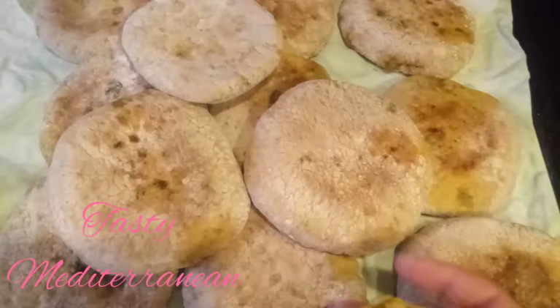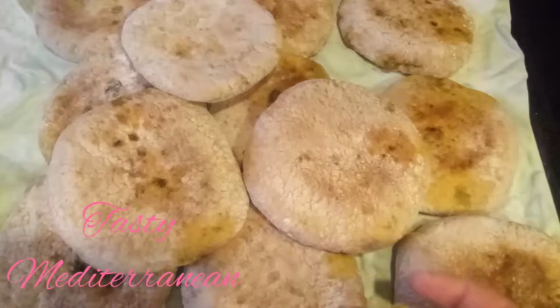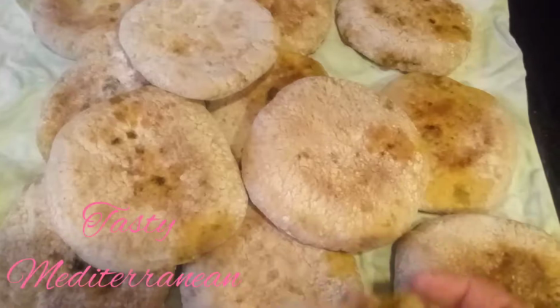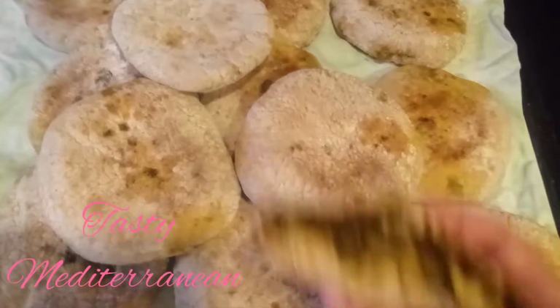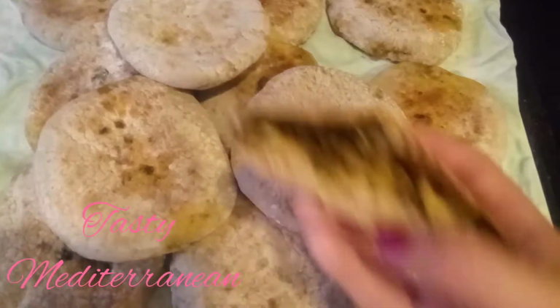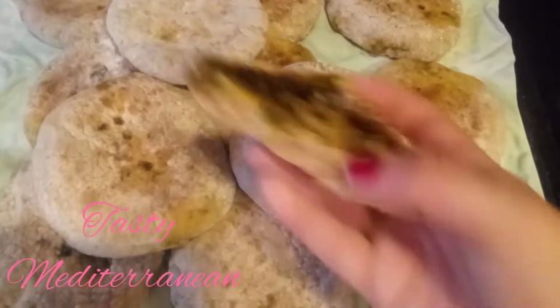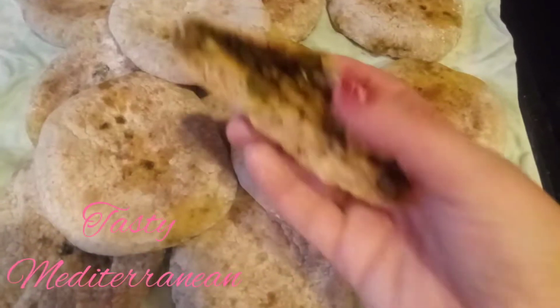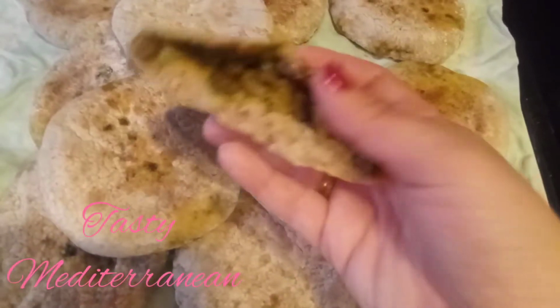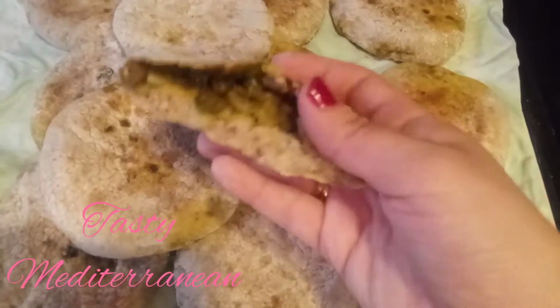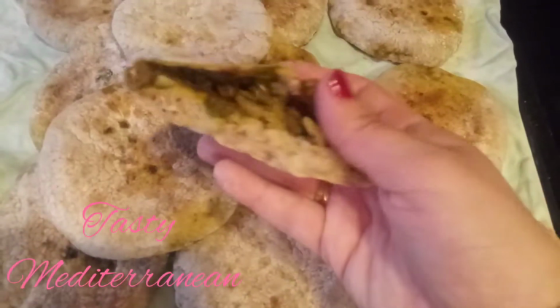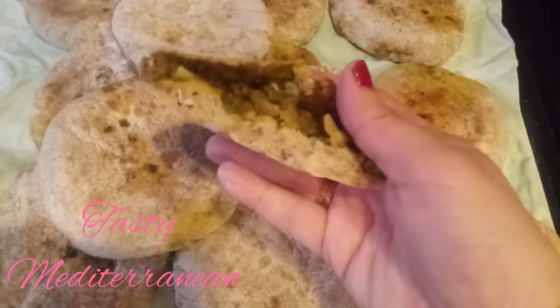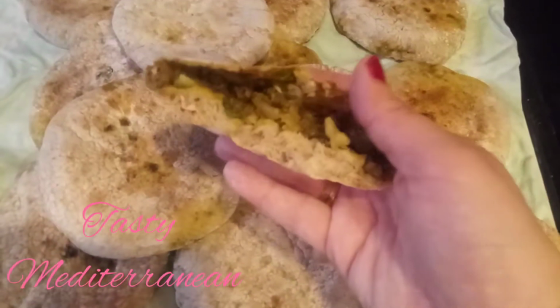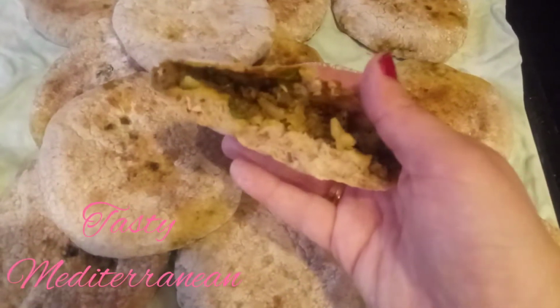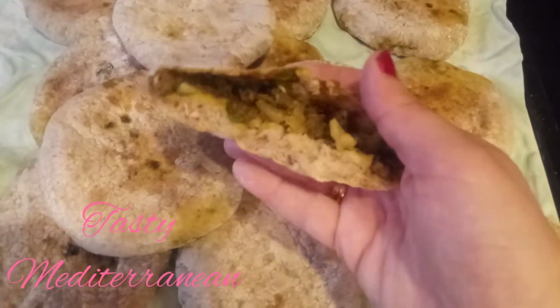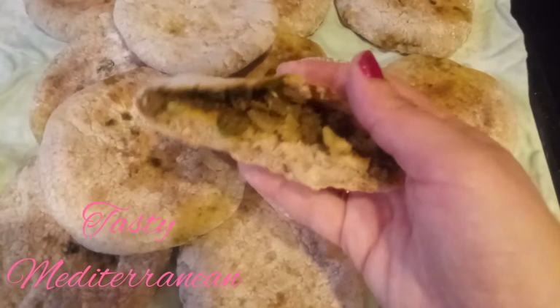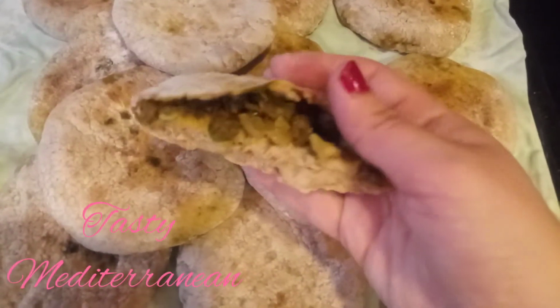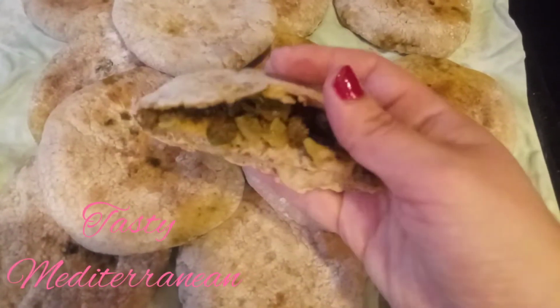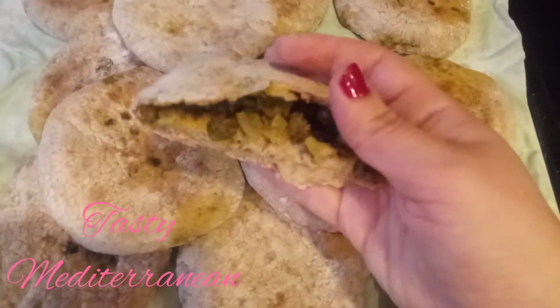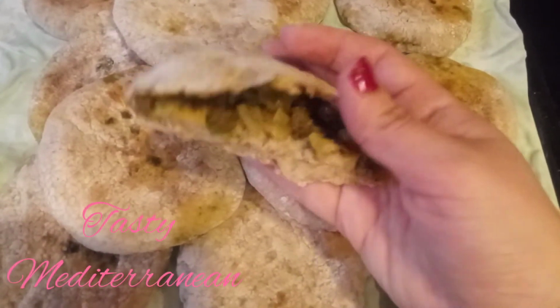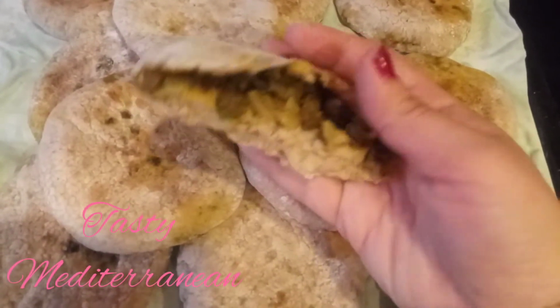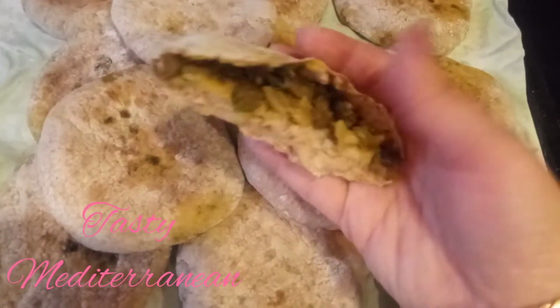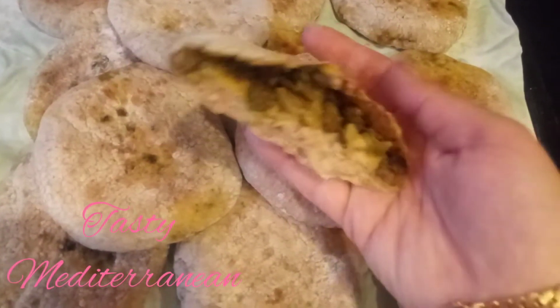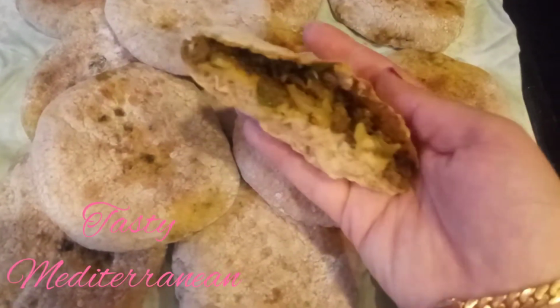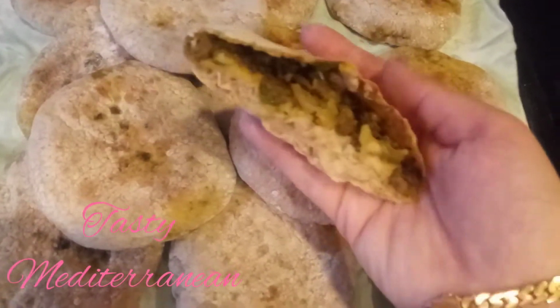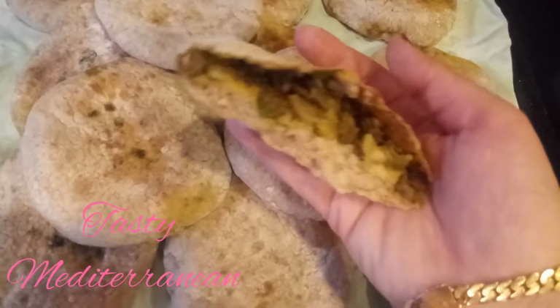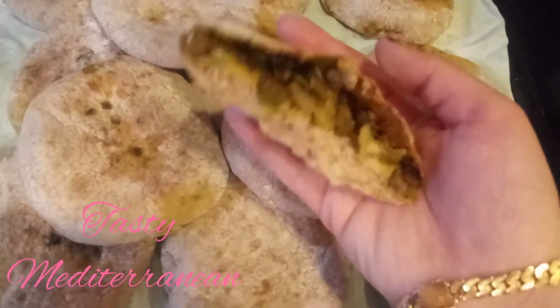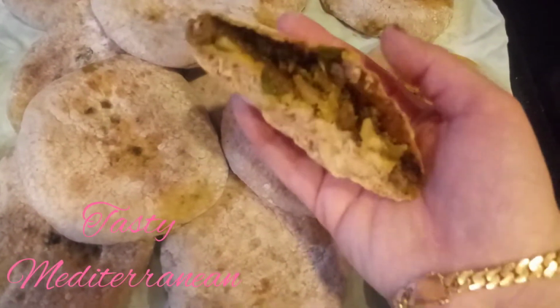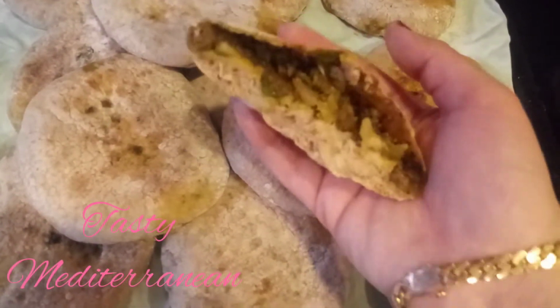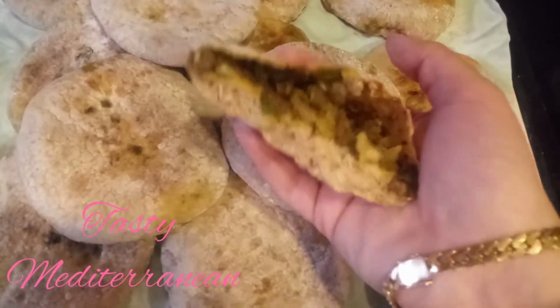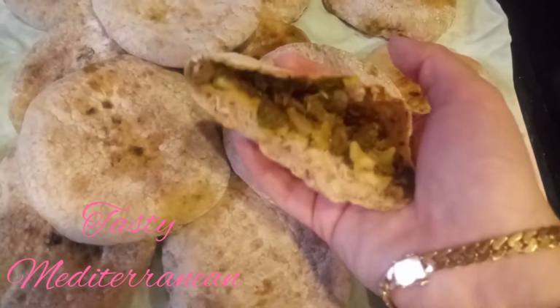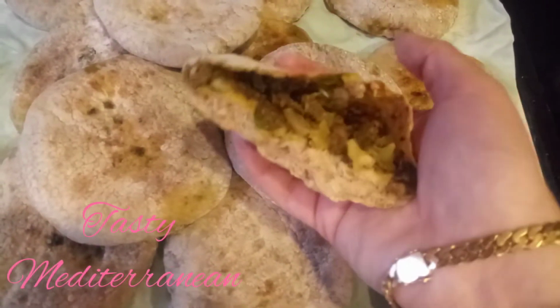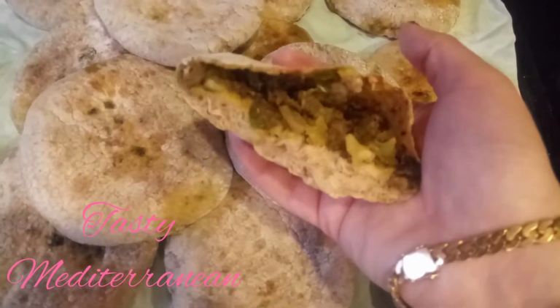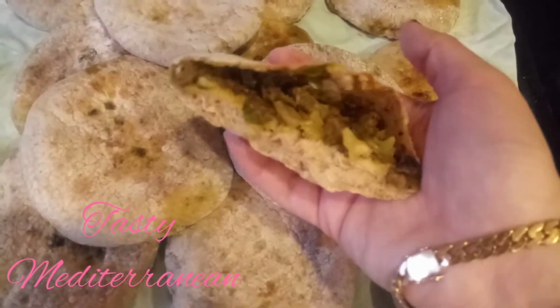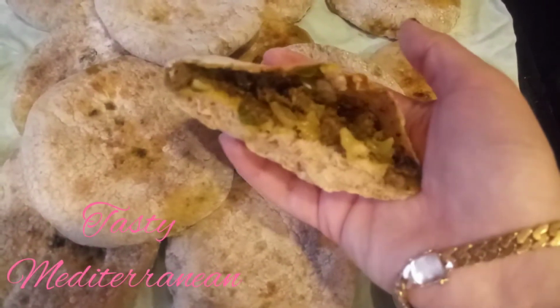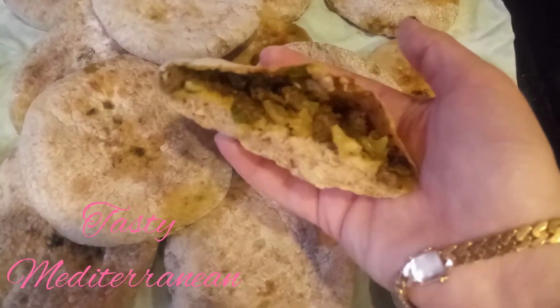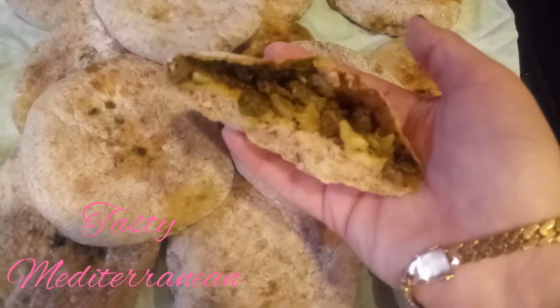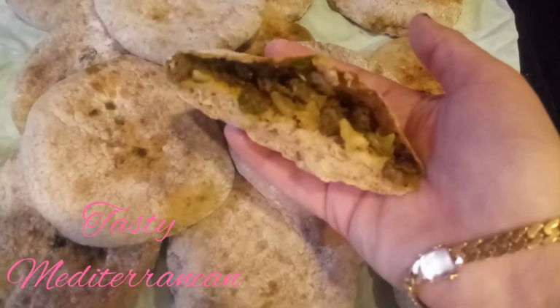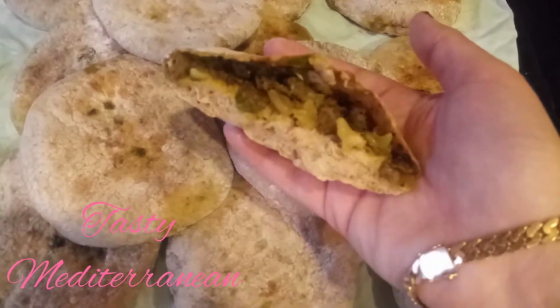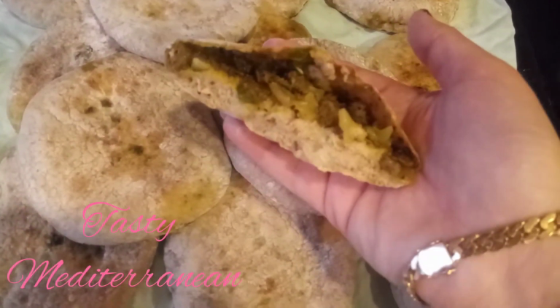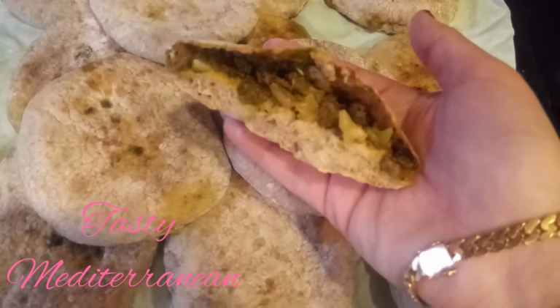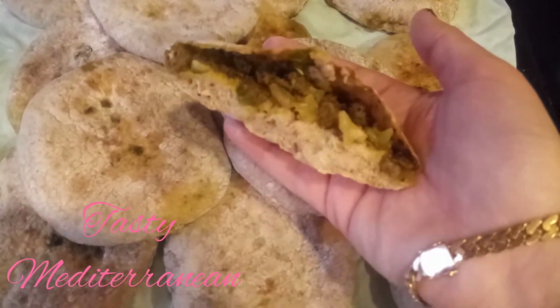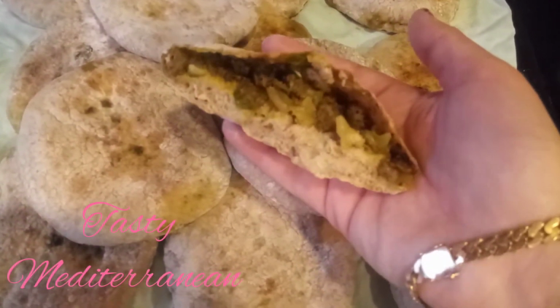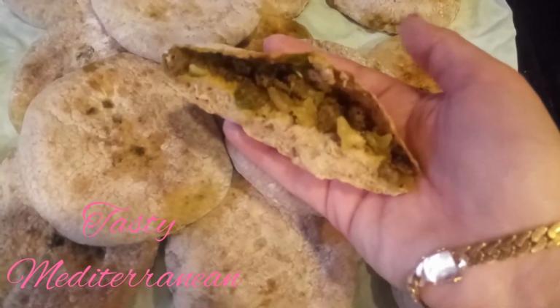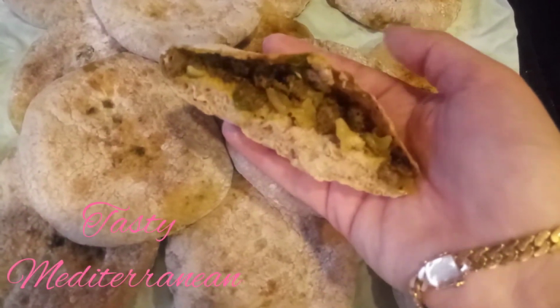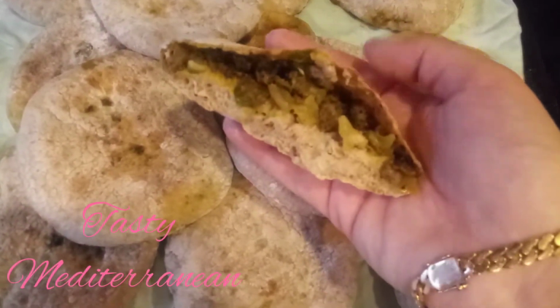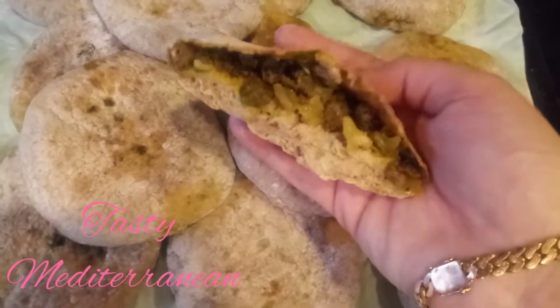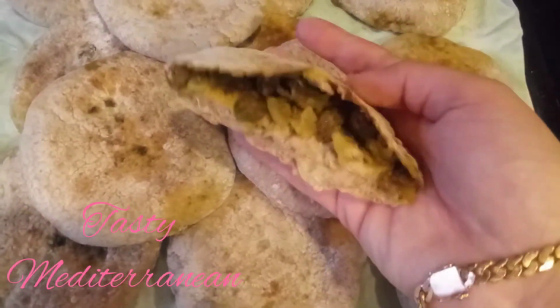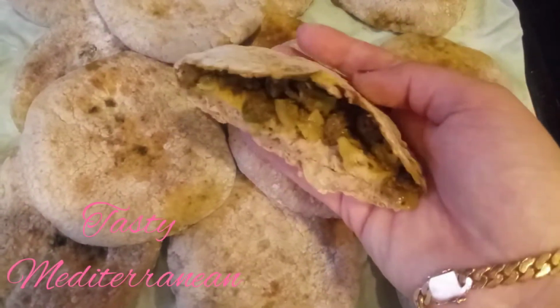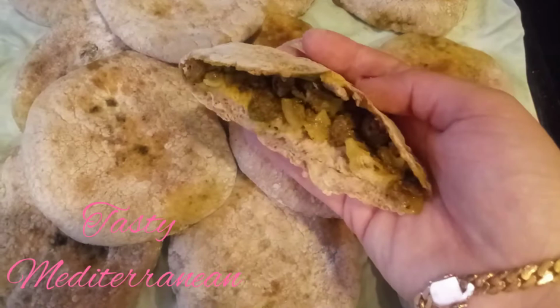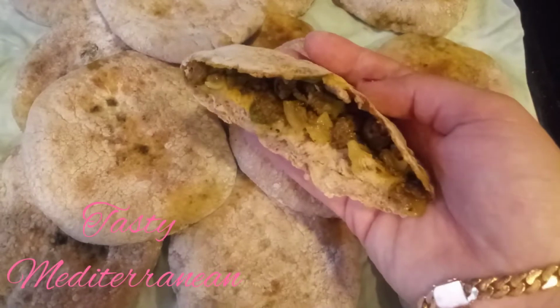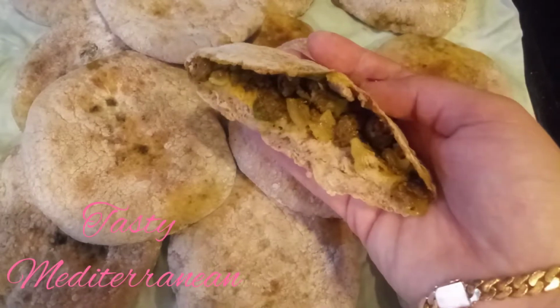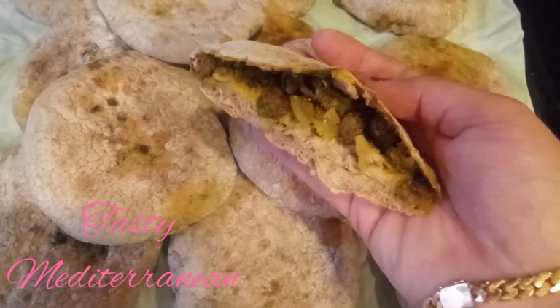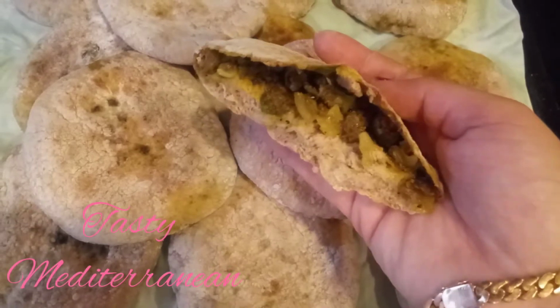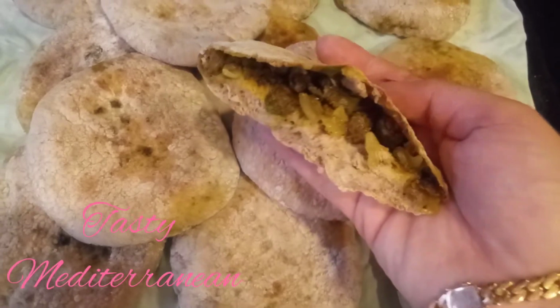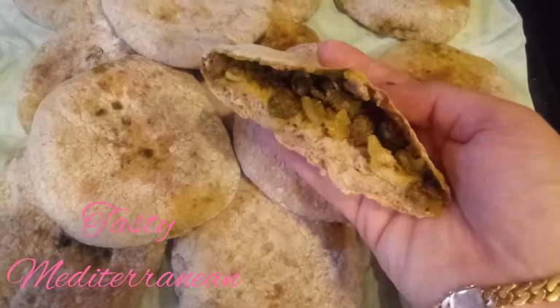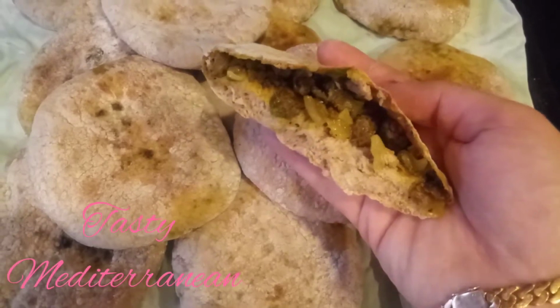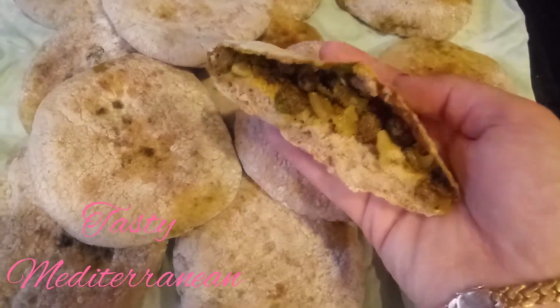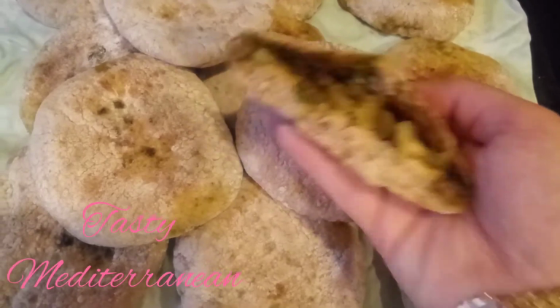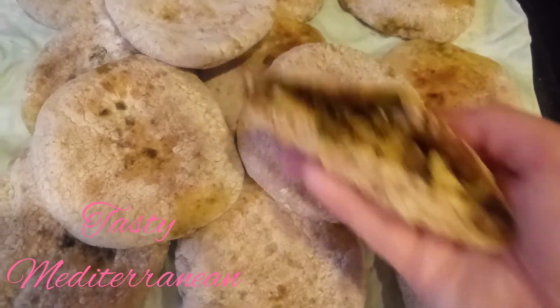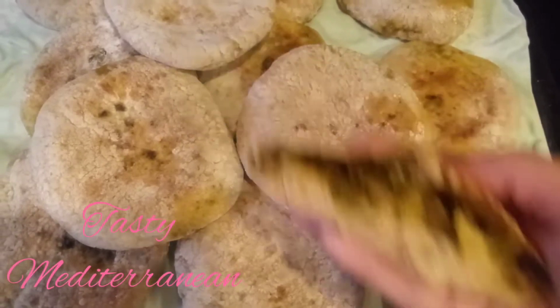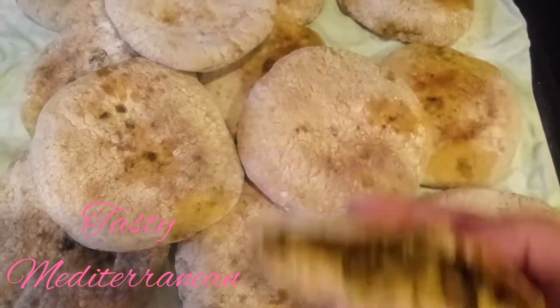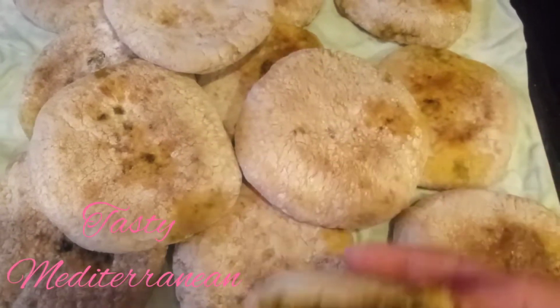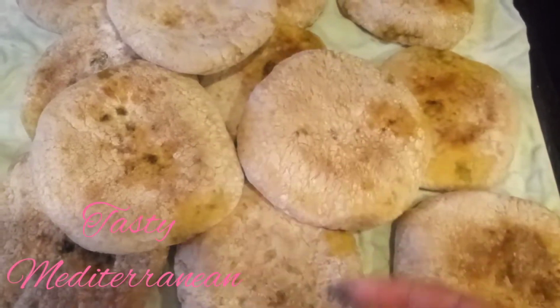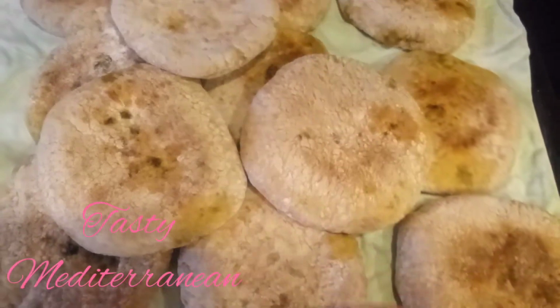Hello friend and welcome back. Today we are going to make bat boot with ground meat inside. I hope you like it.